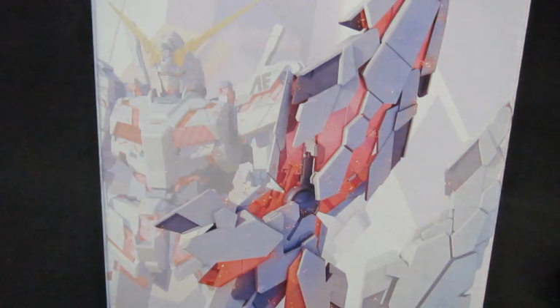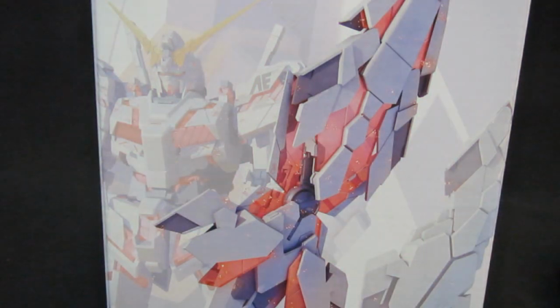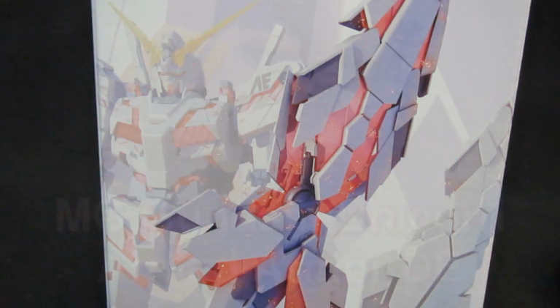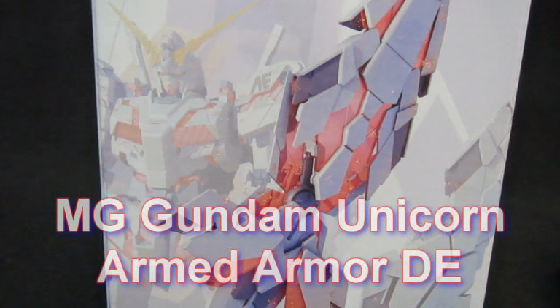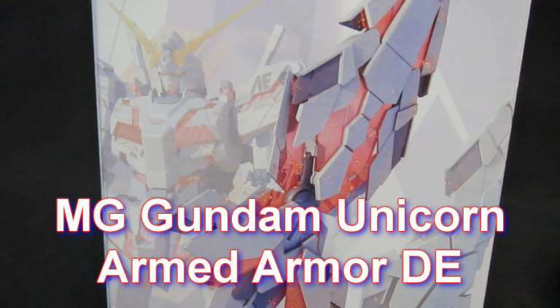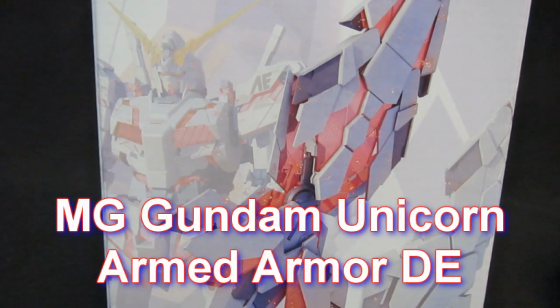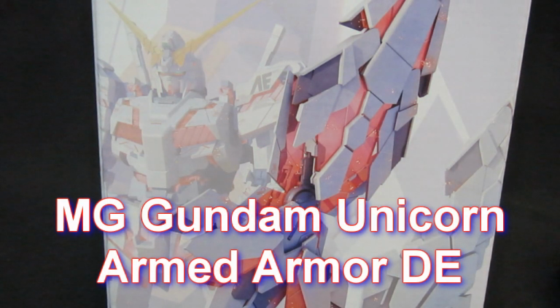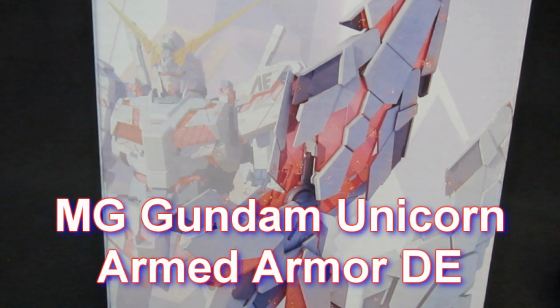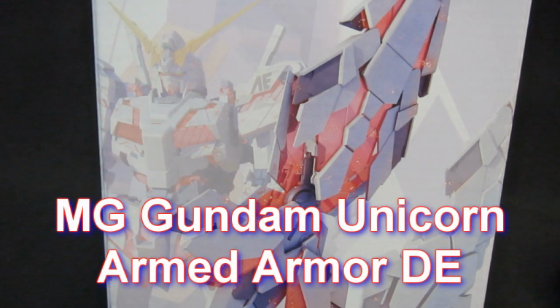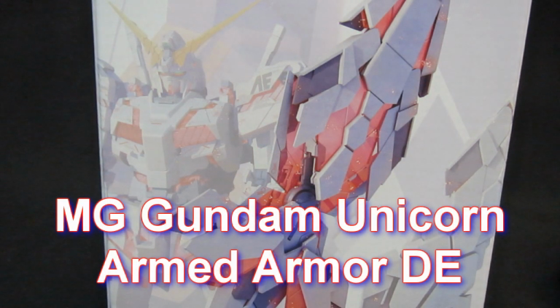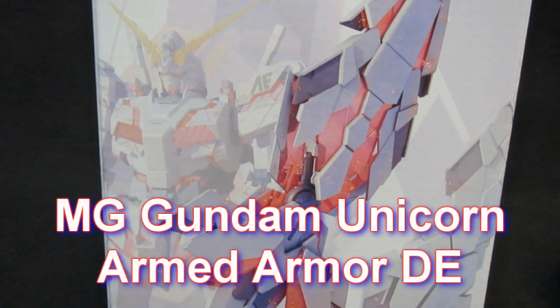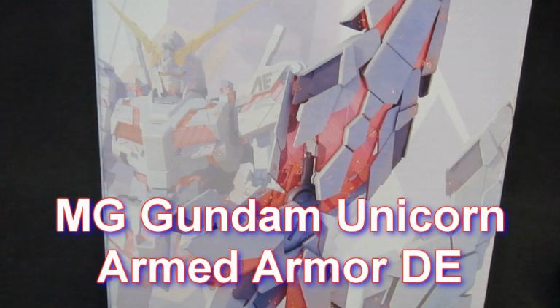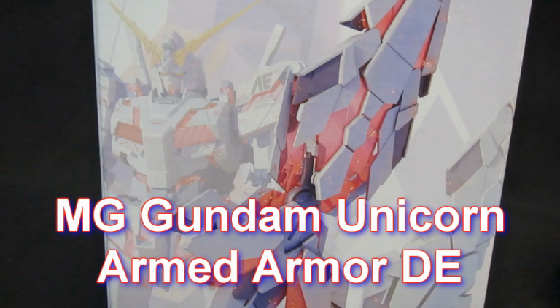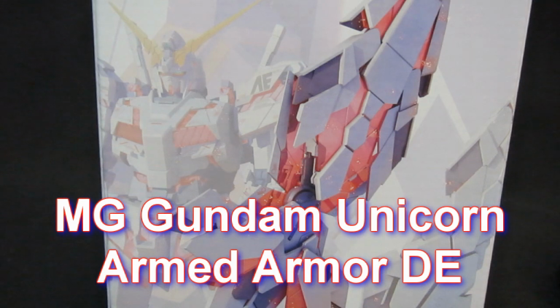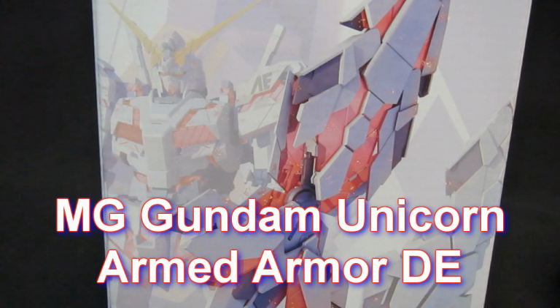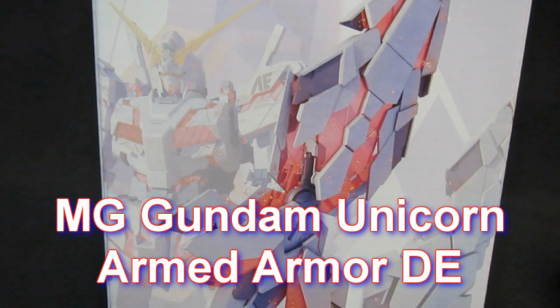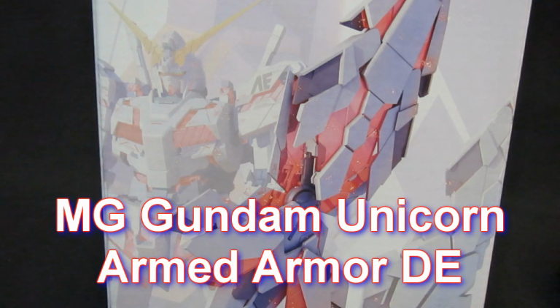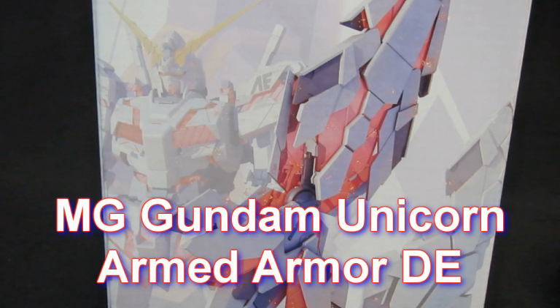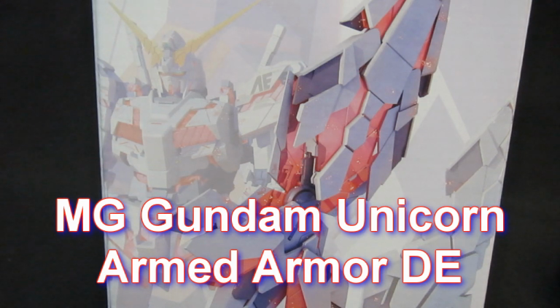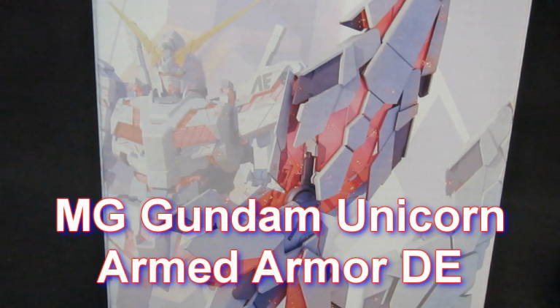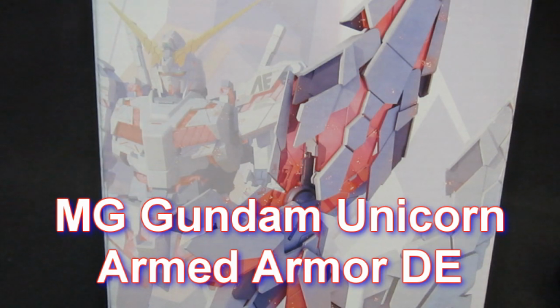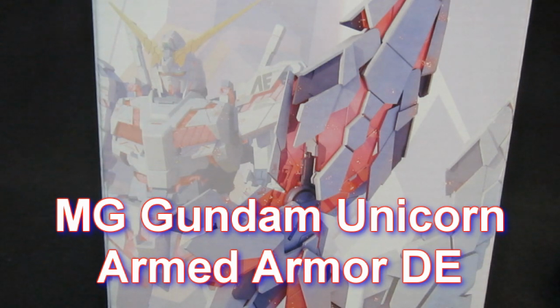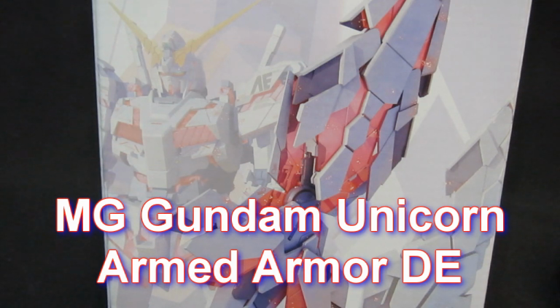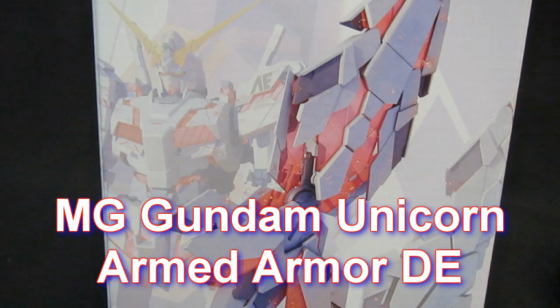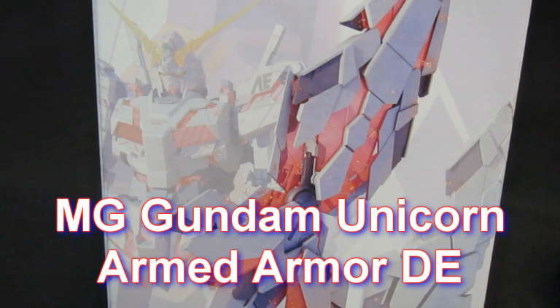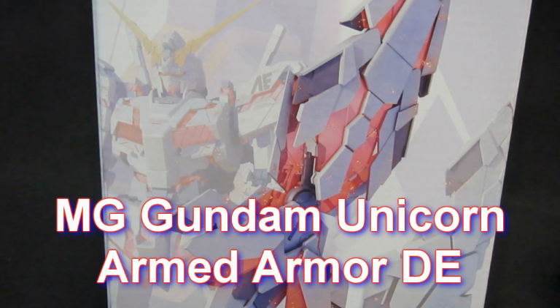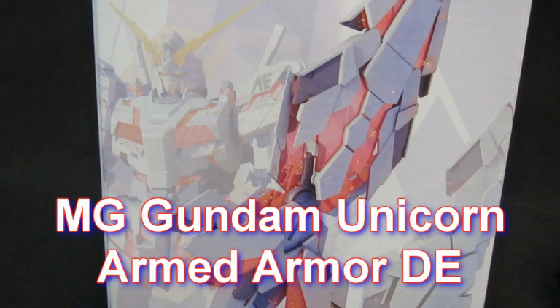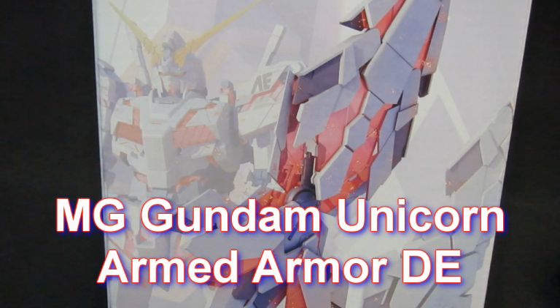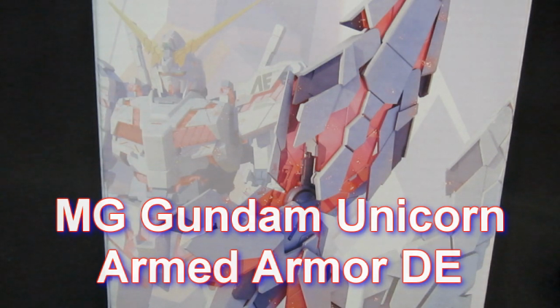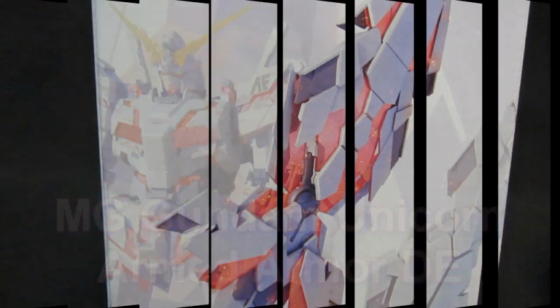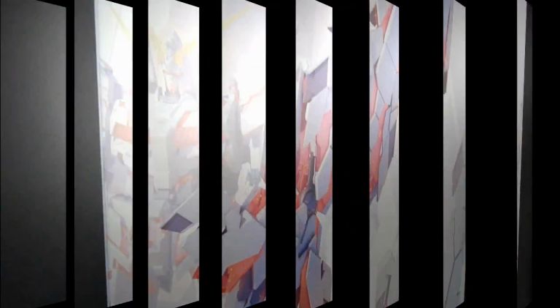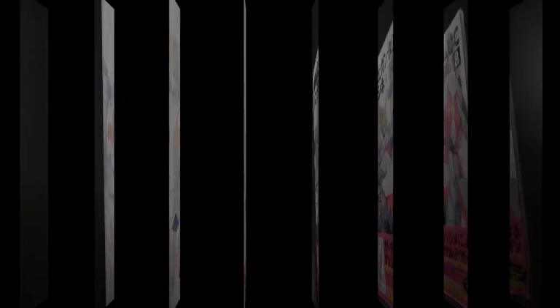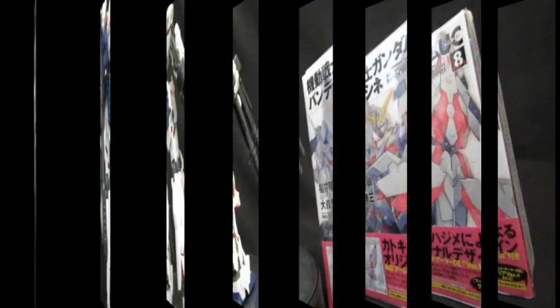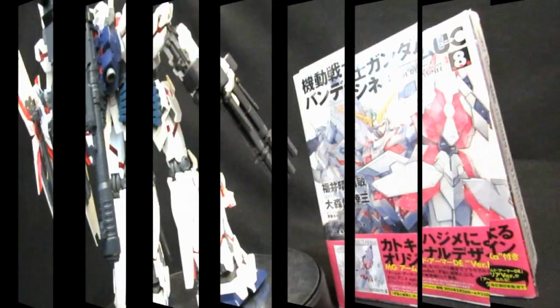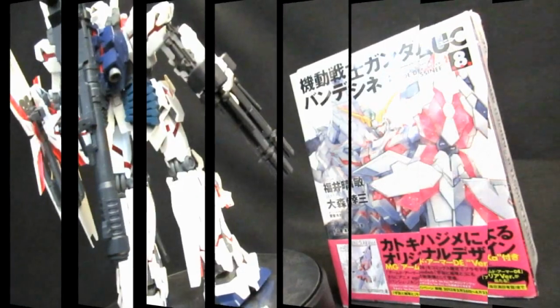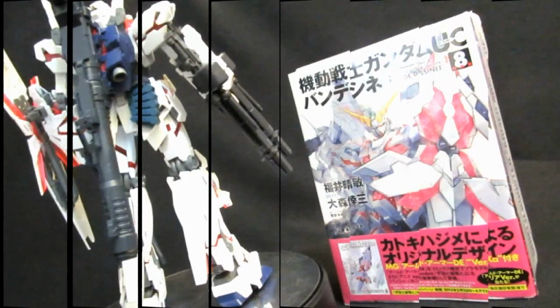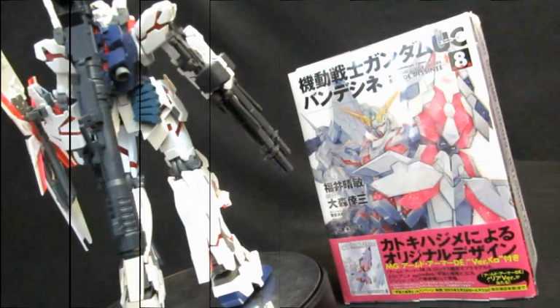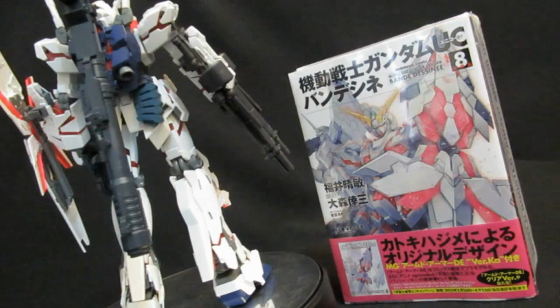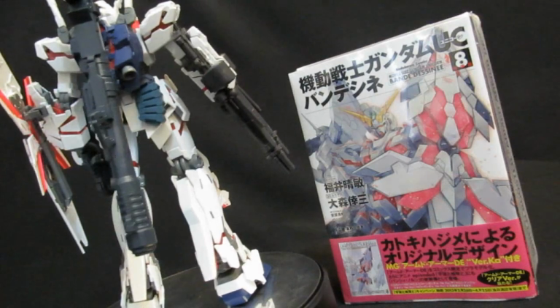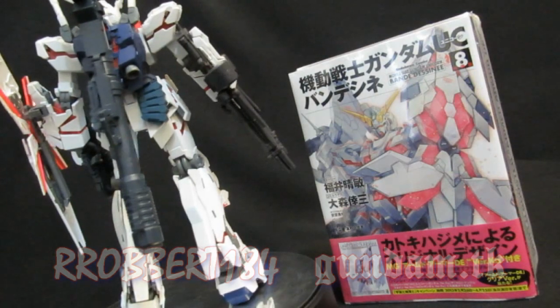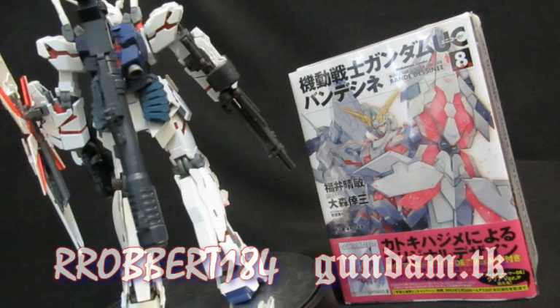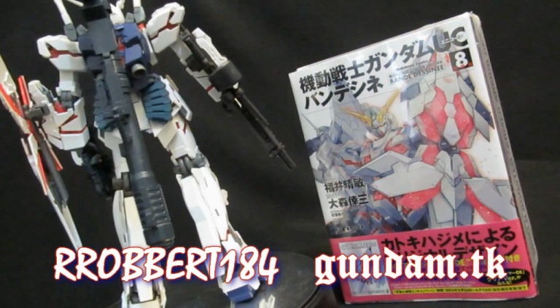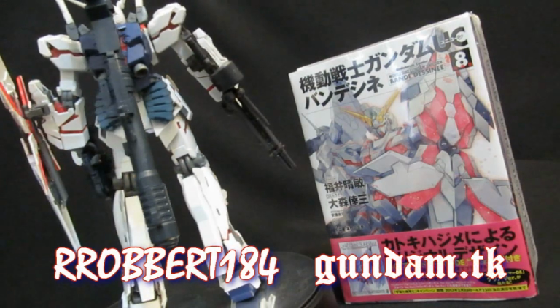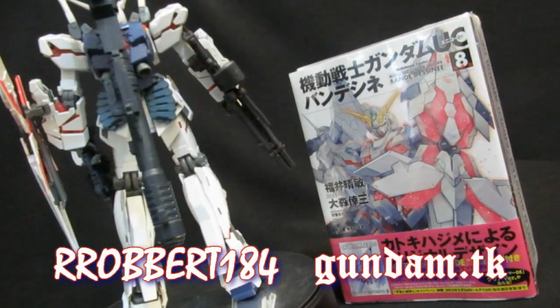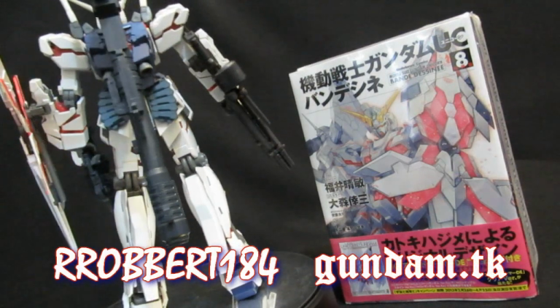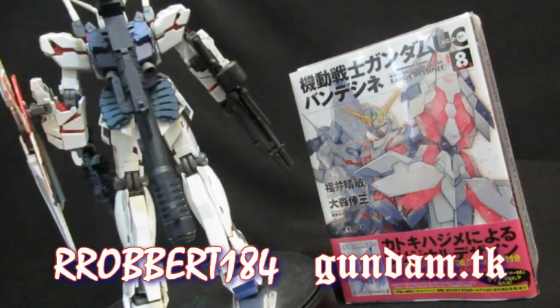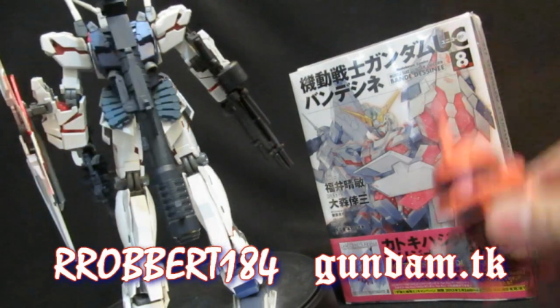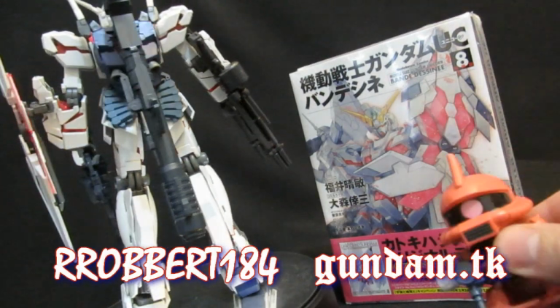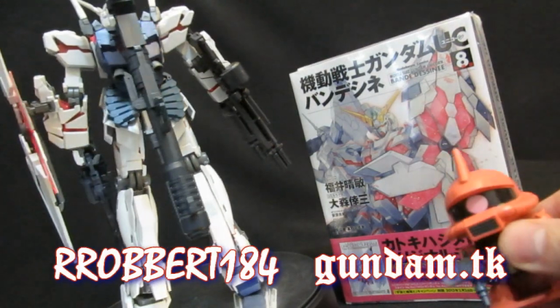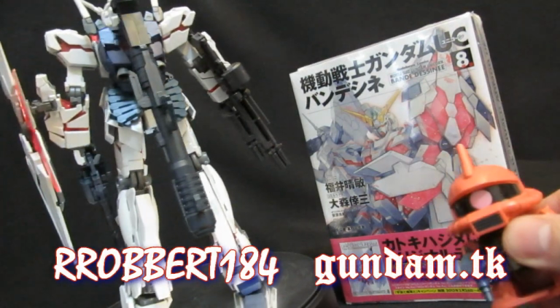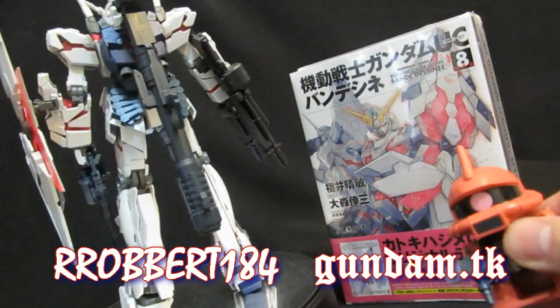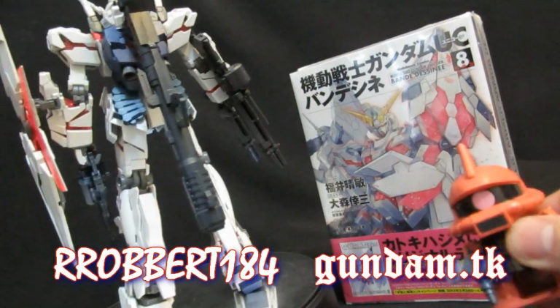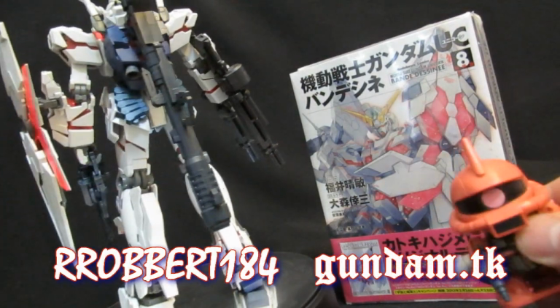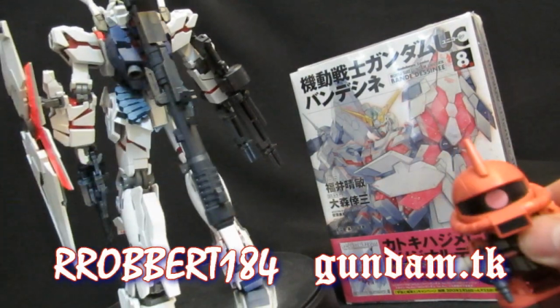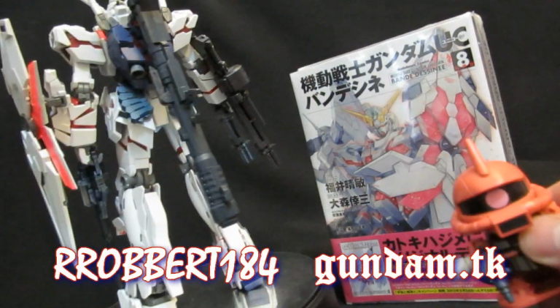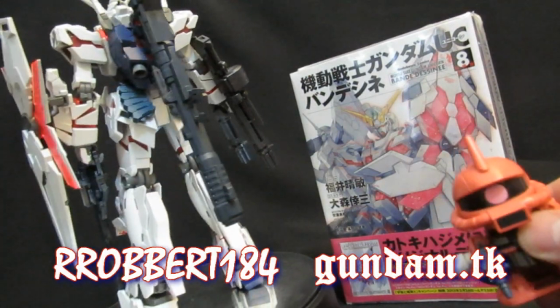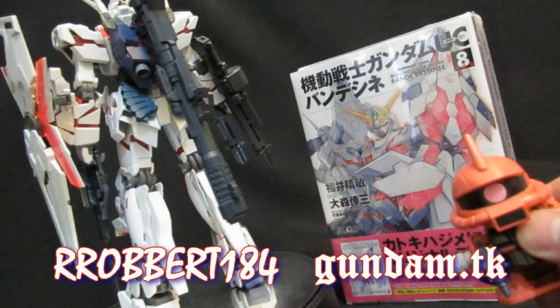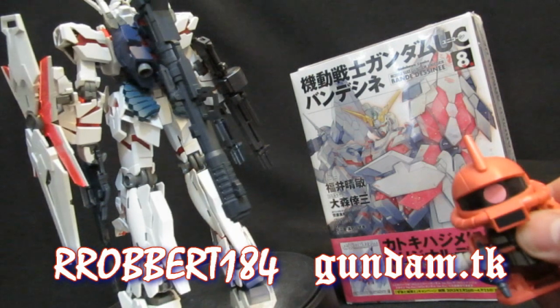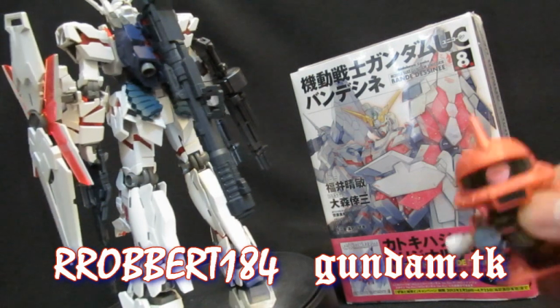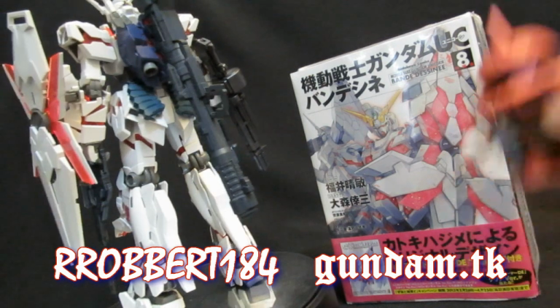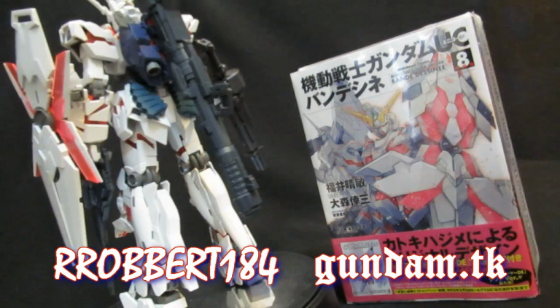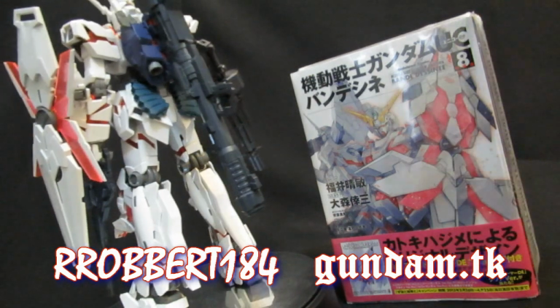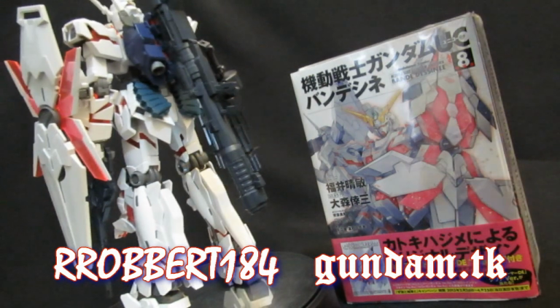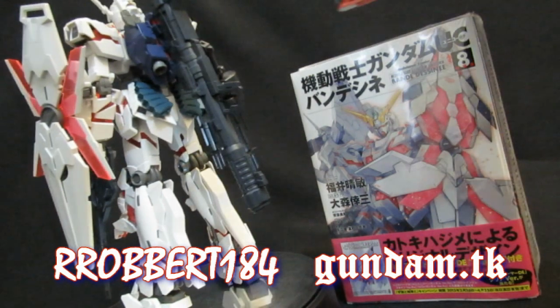Master Grade Armed Armor DE. What's up everybody, it's Robert184, 2Rs2Bs.